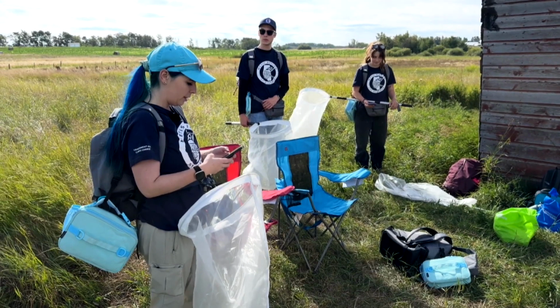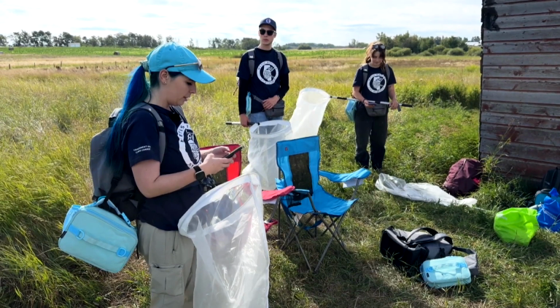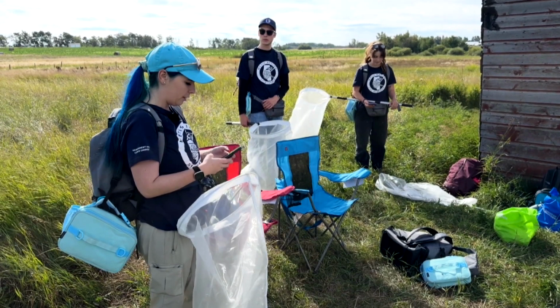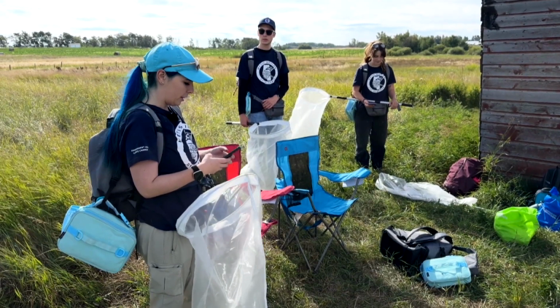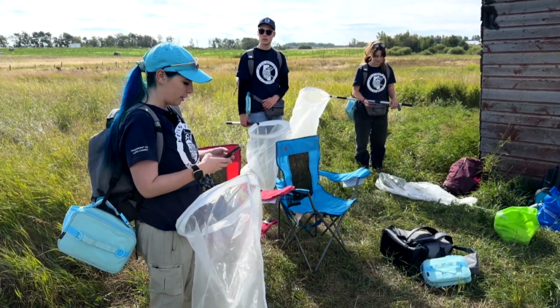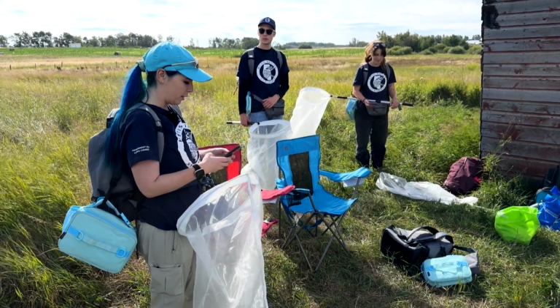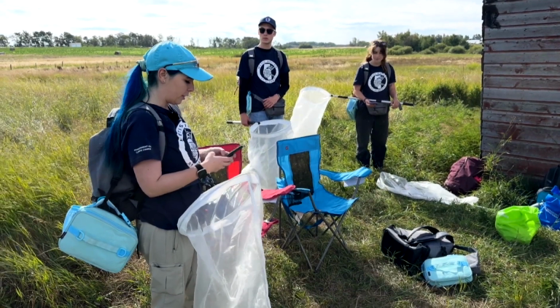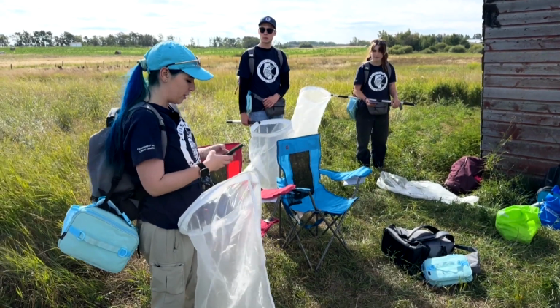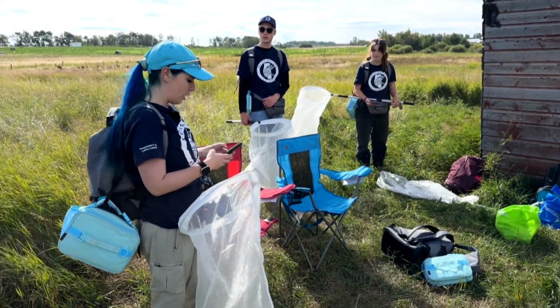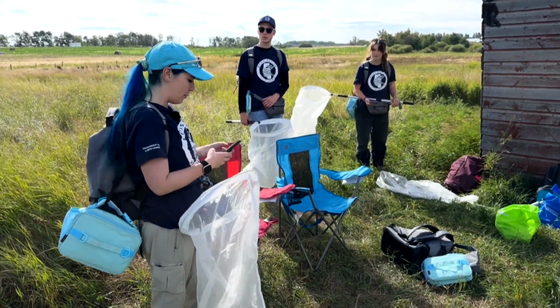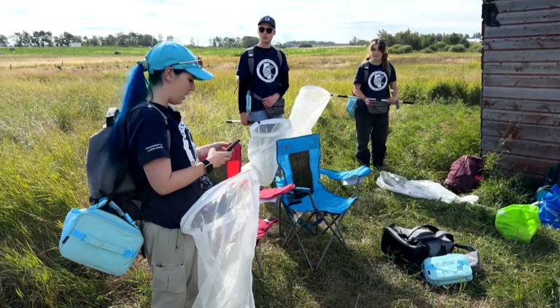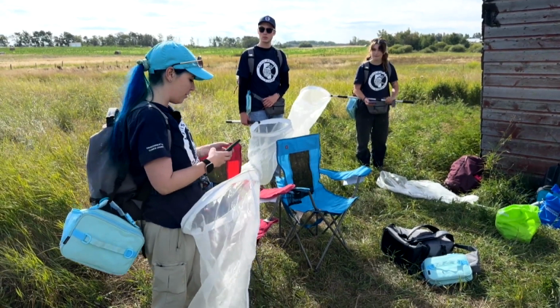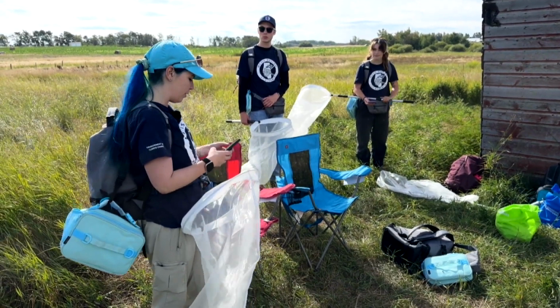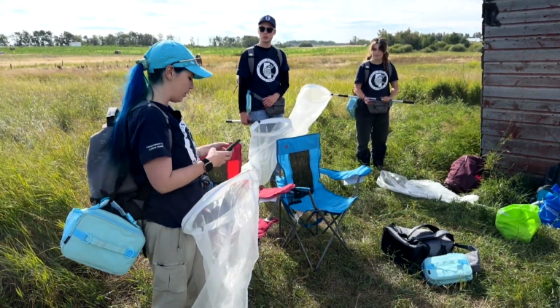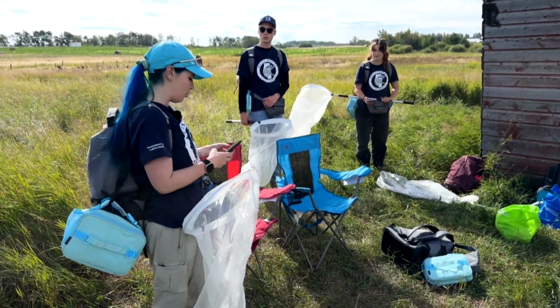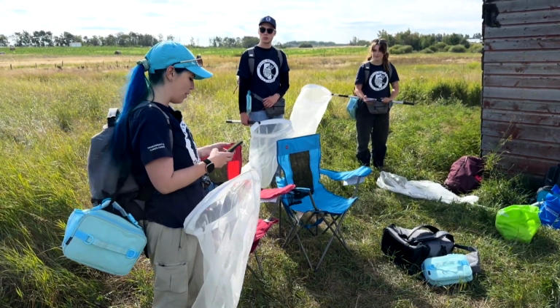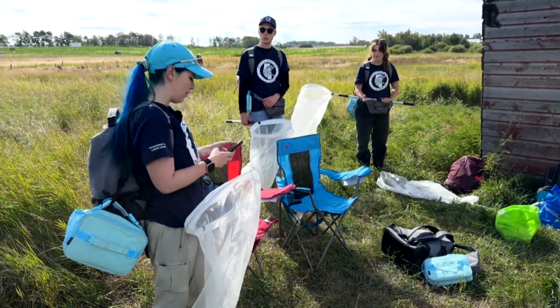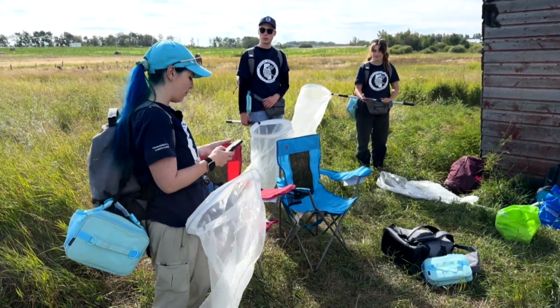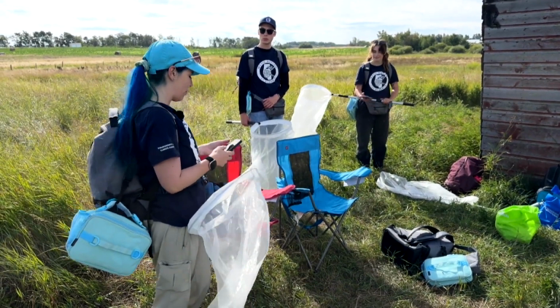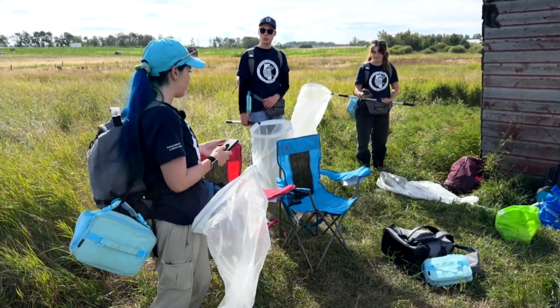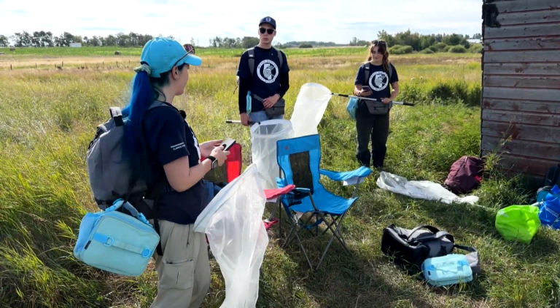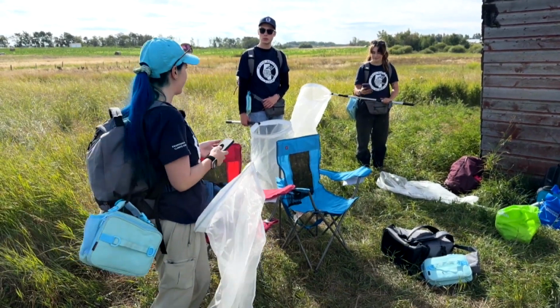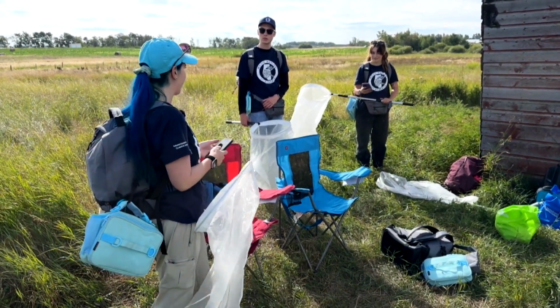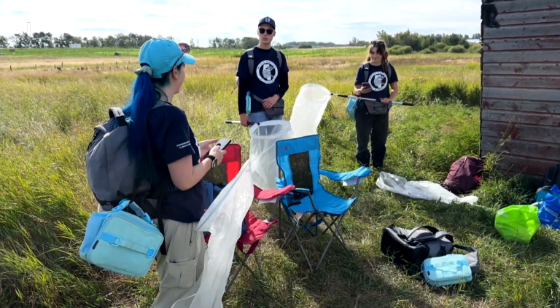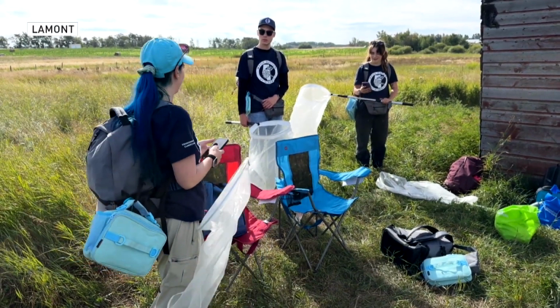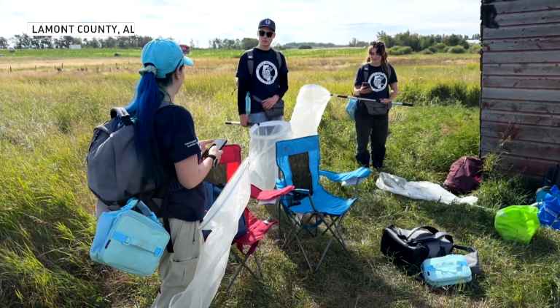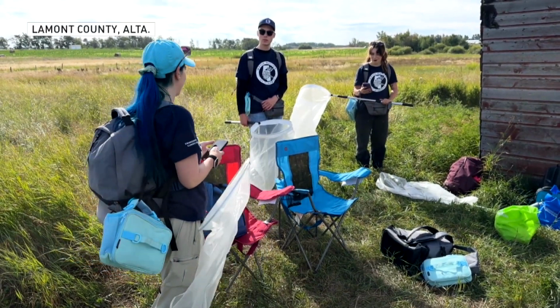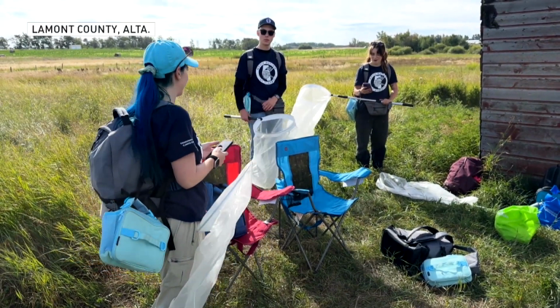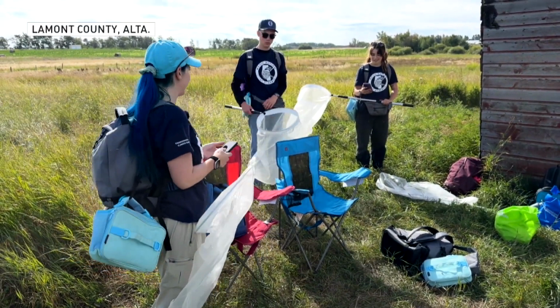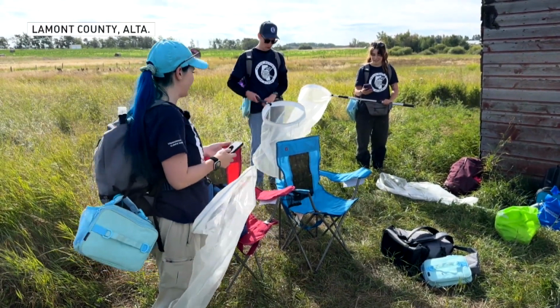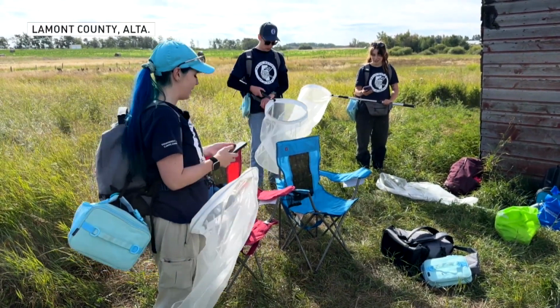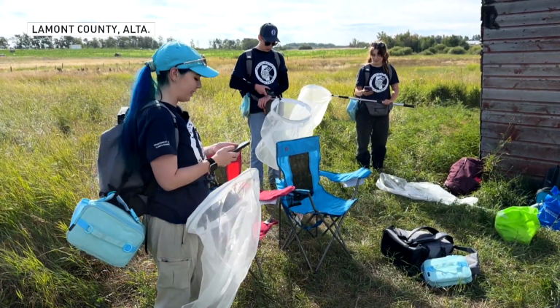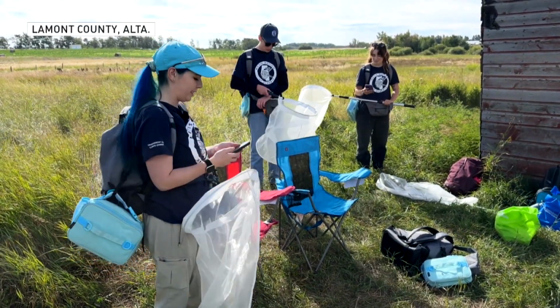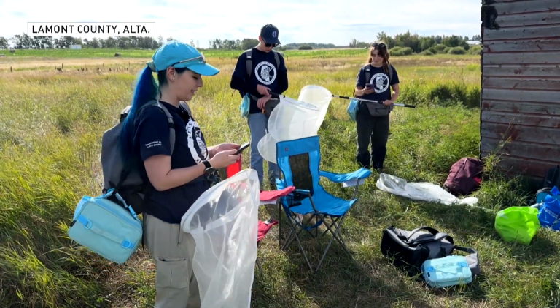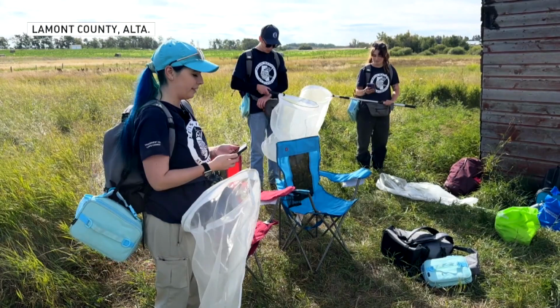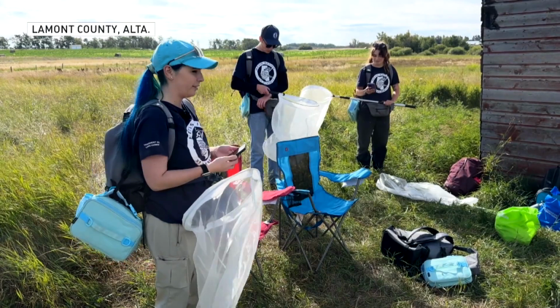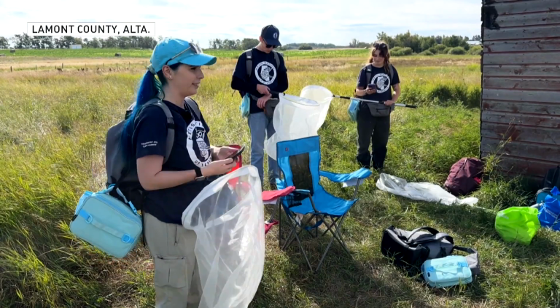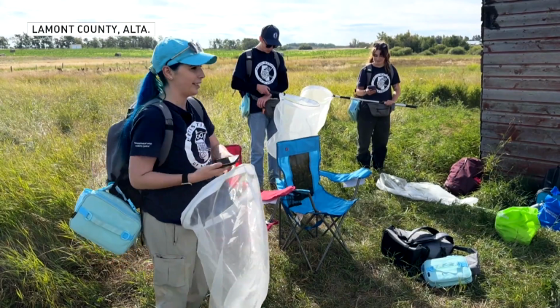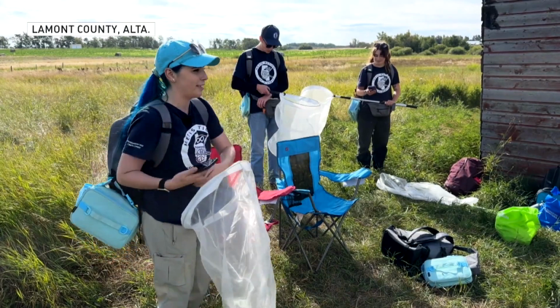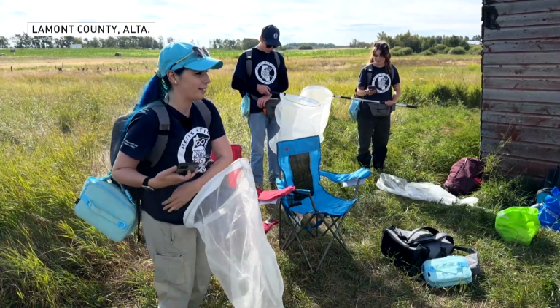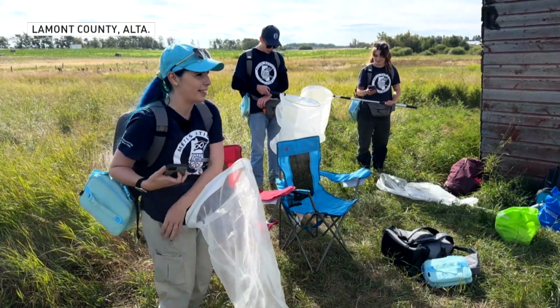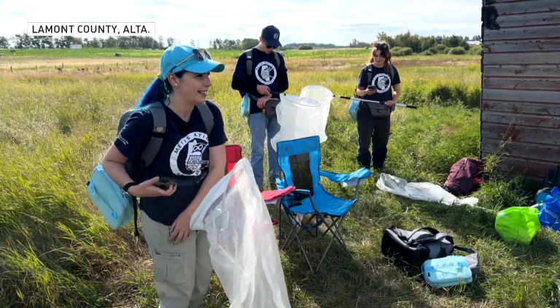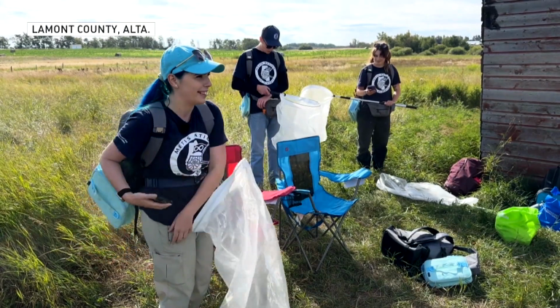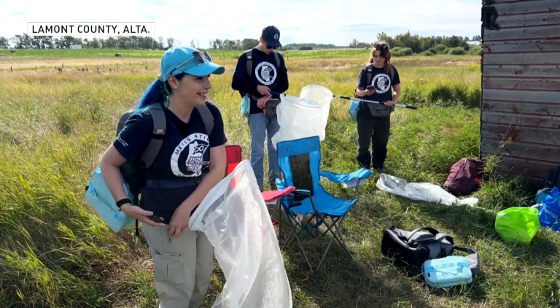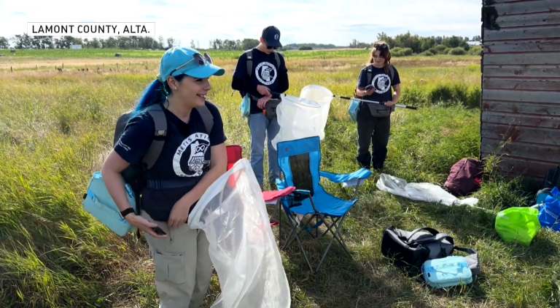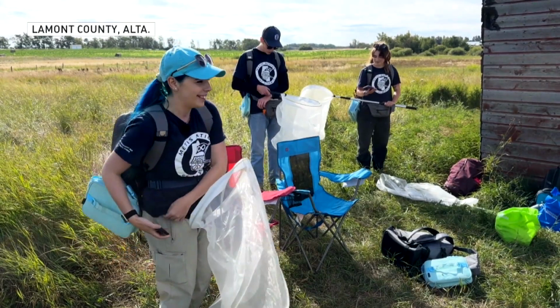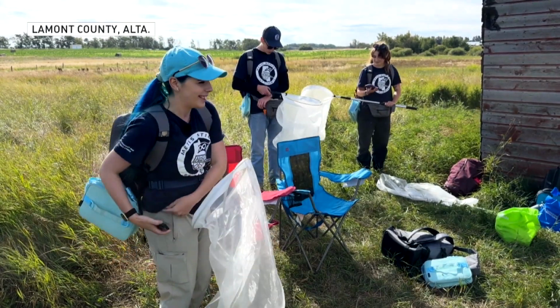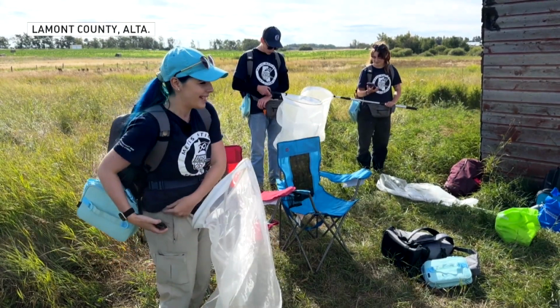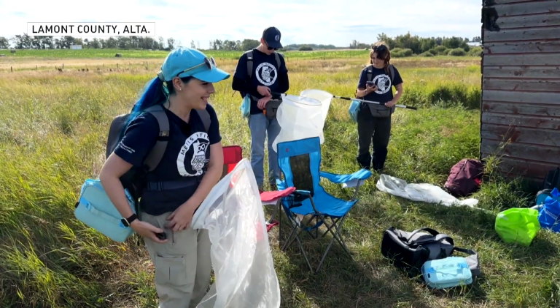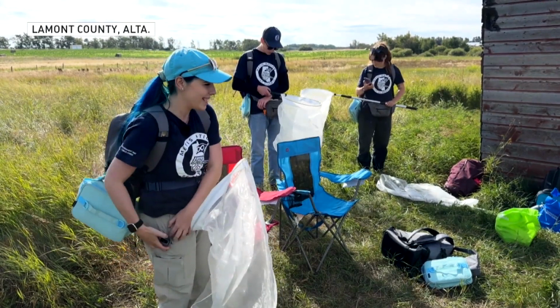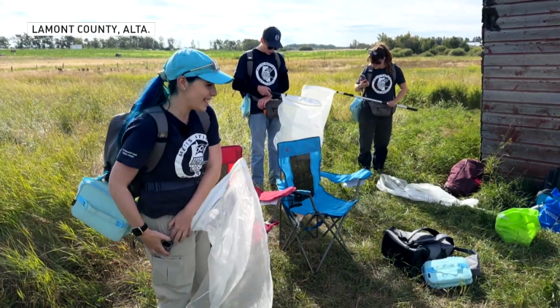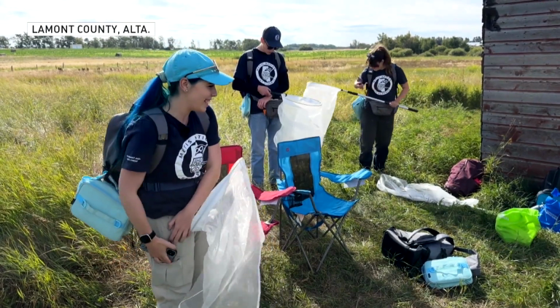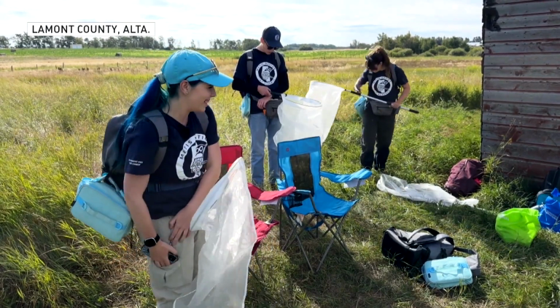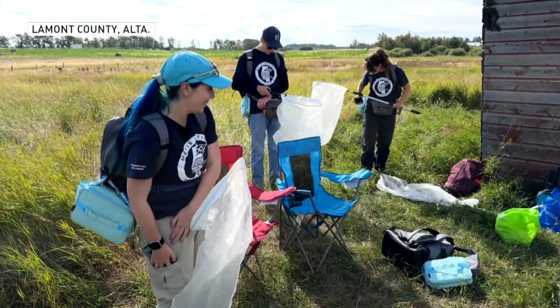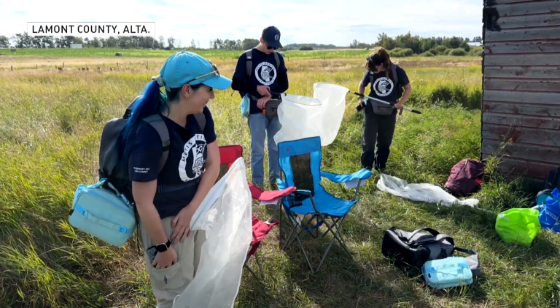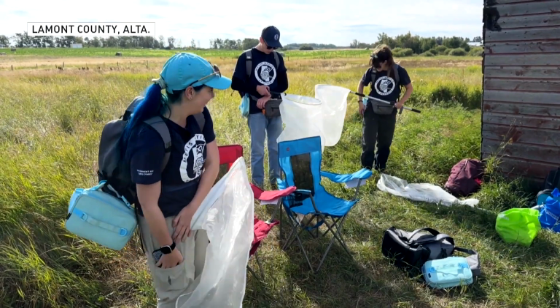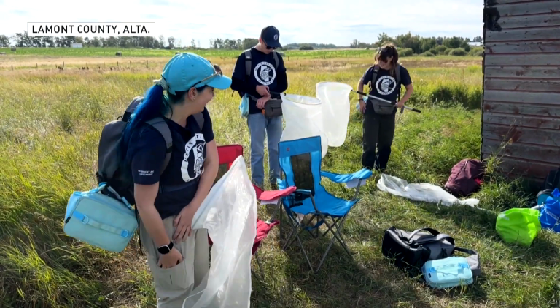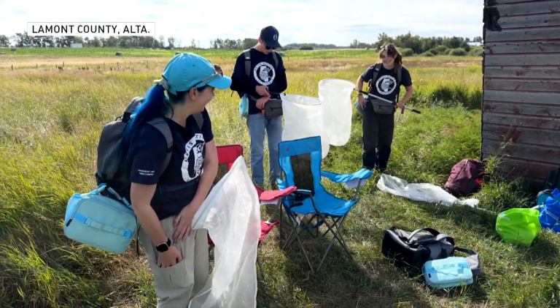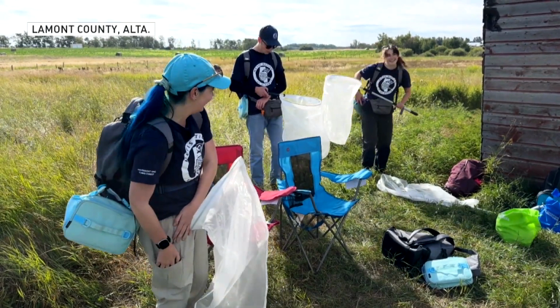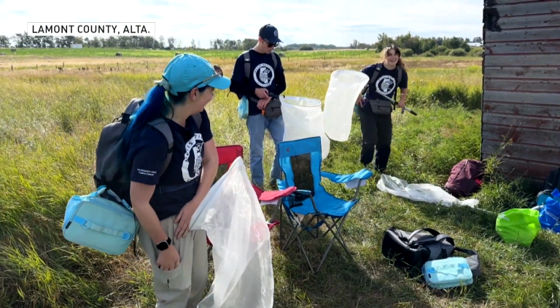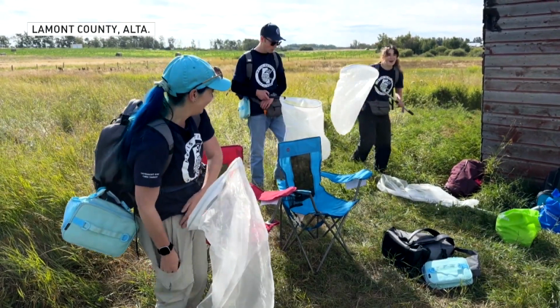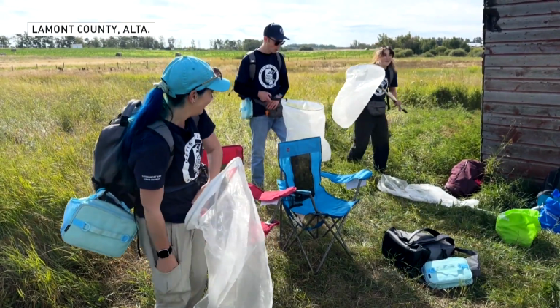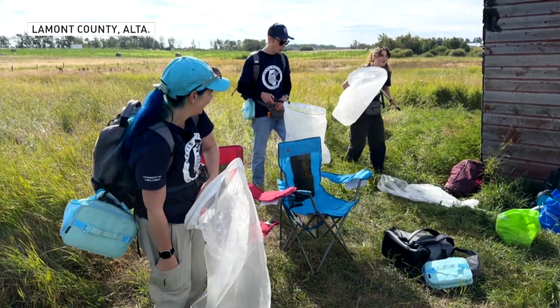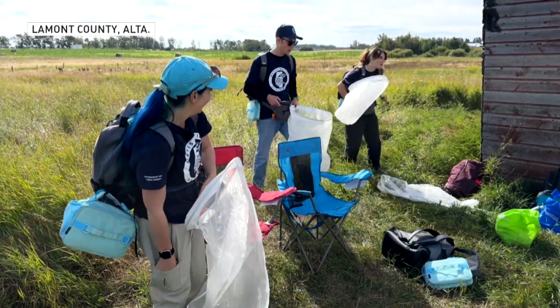Tiffany Harrison sets a two-hour timer for a bumblebee survey, starting at 12:36.